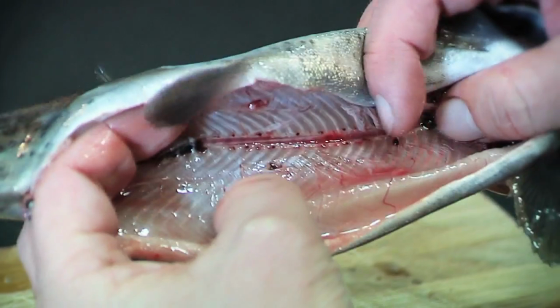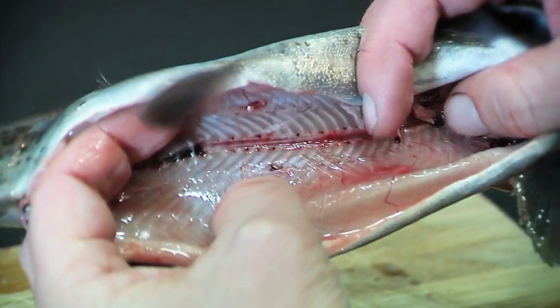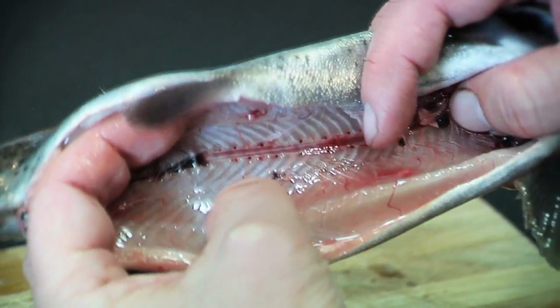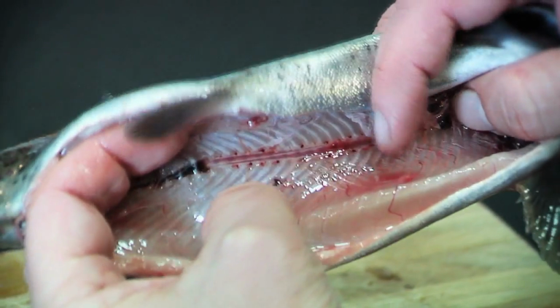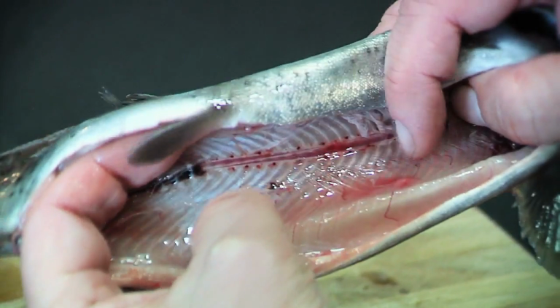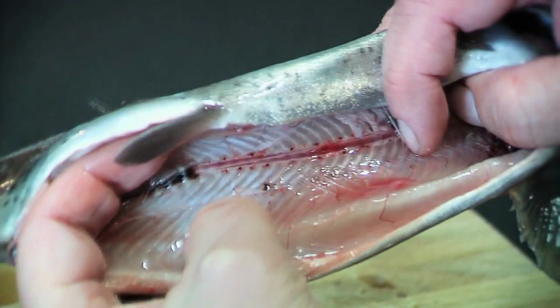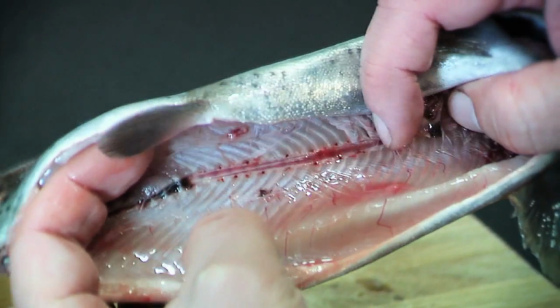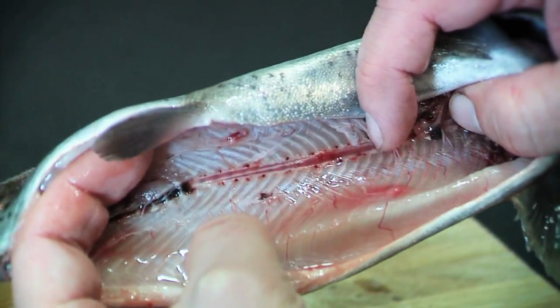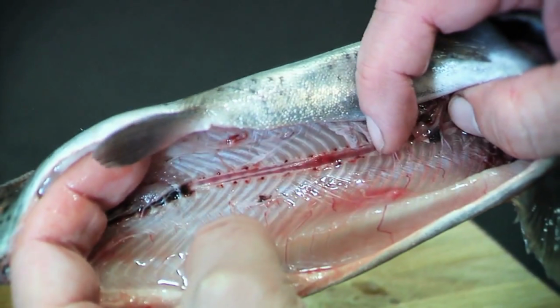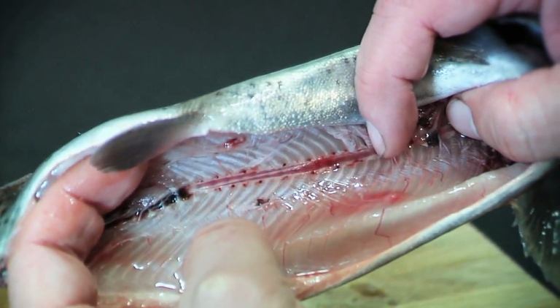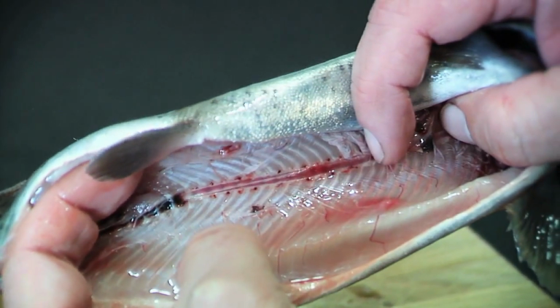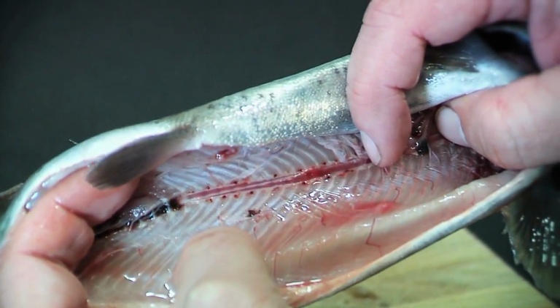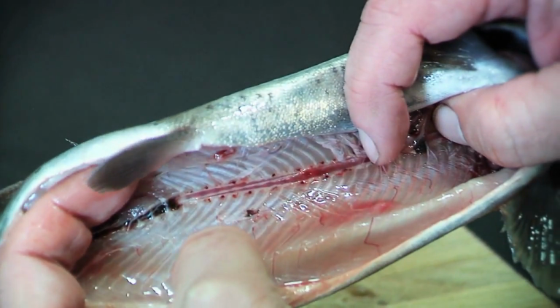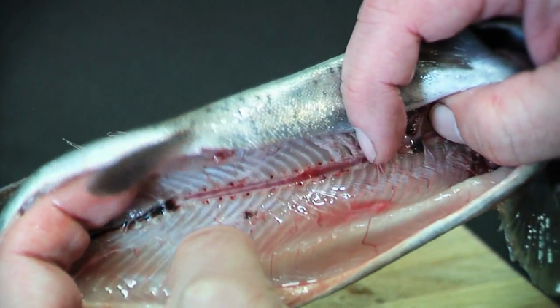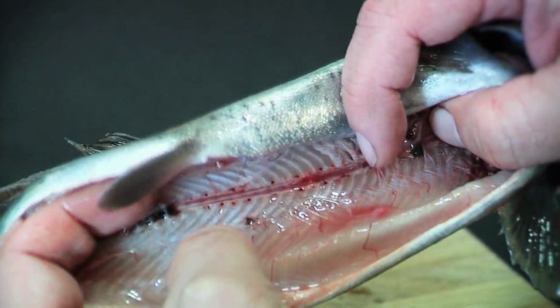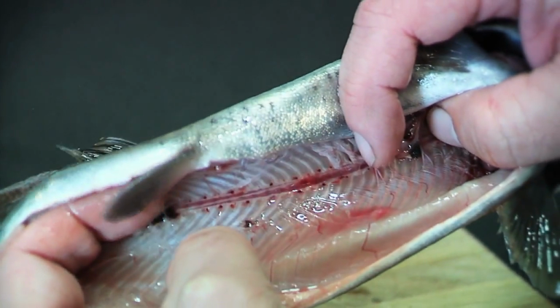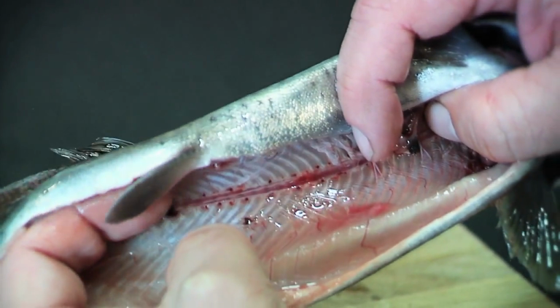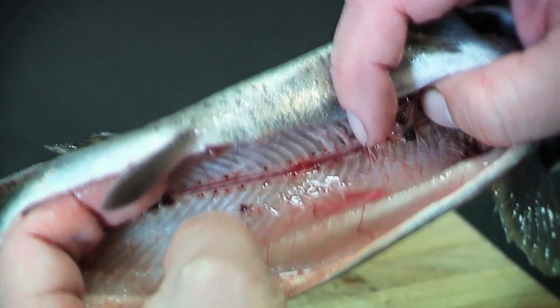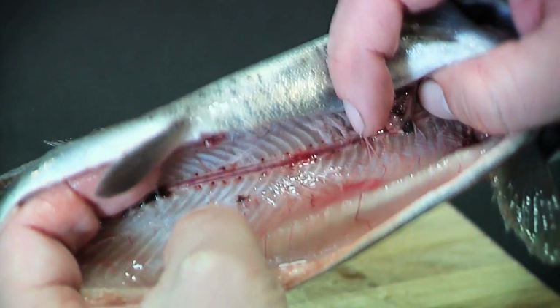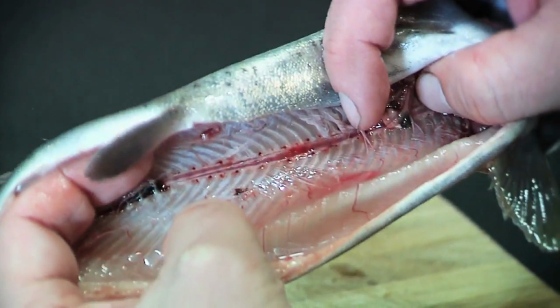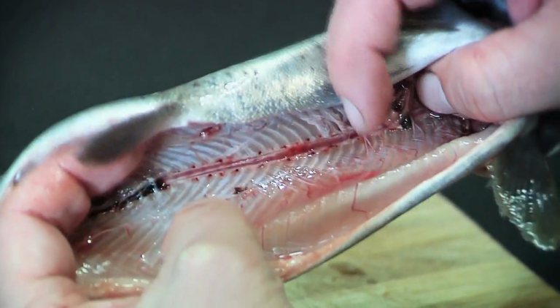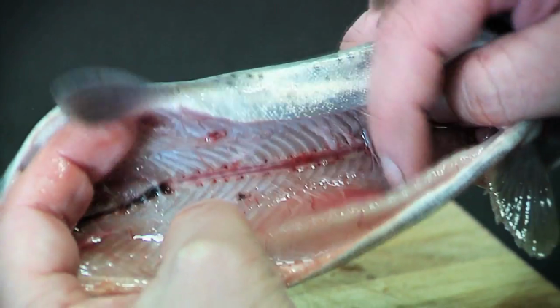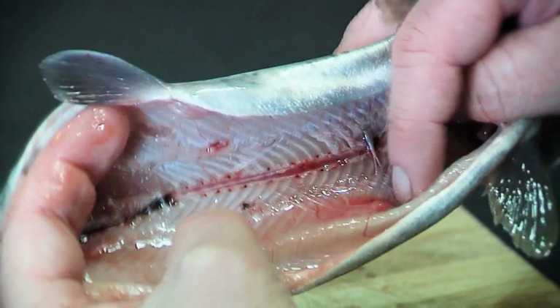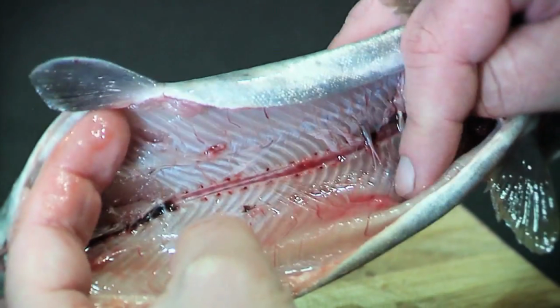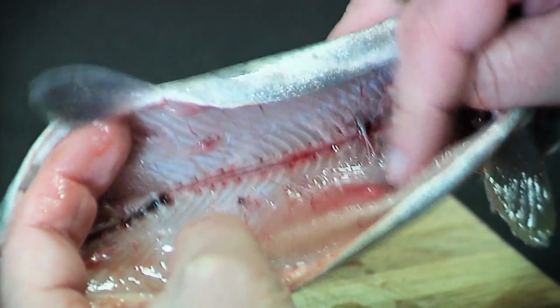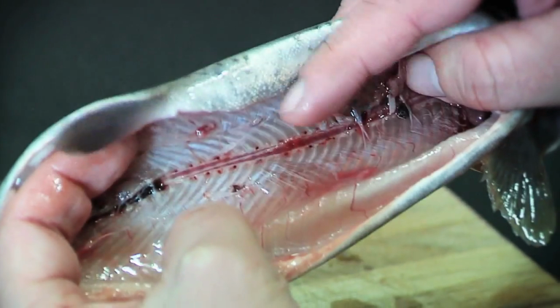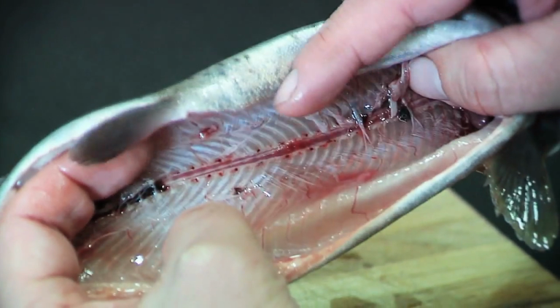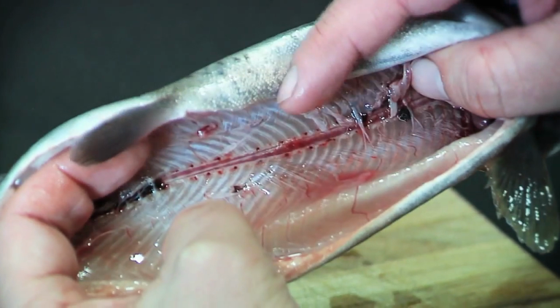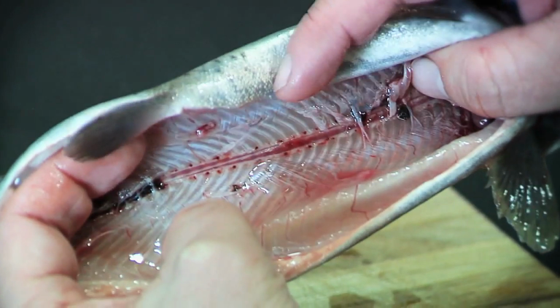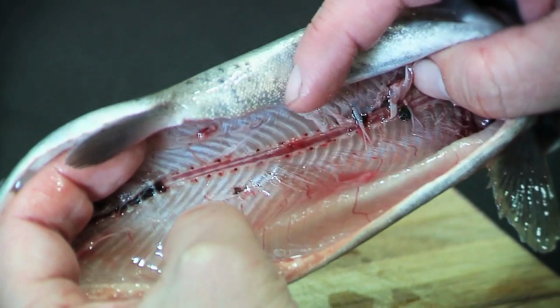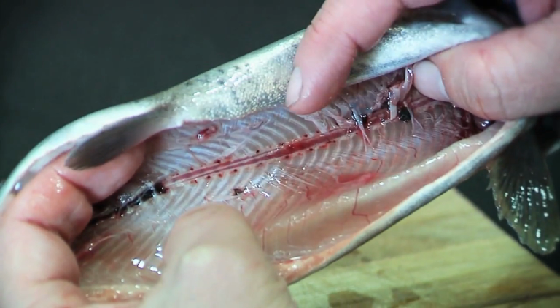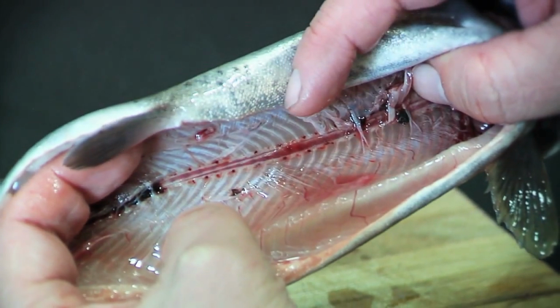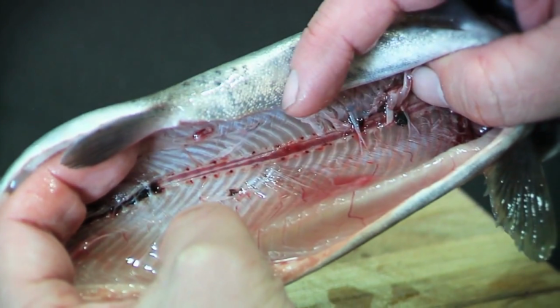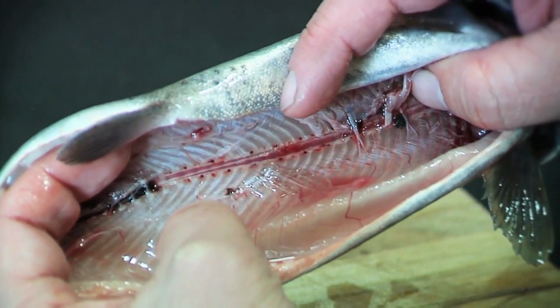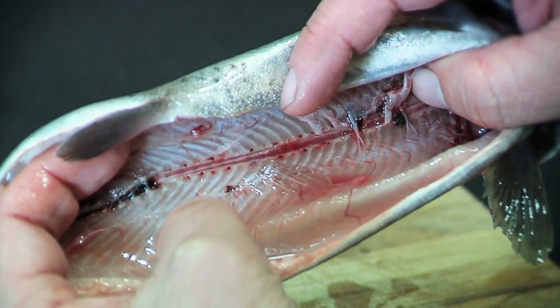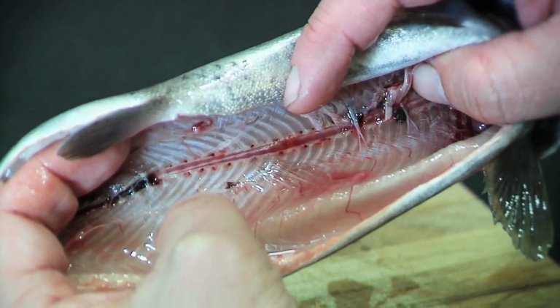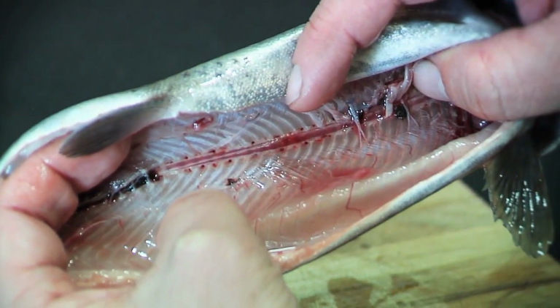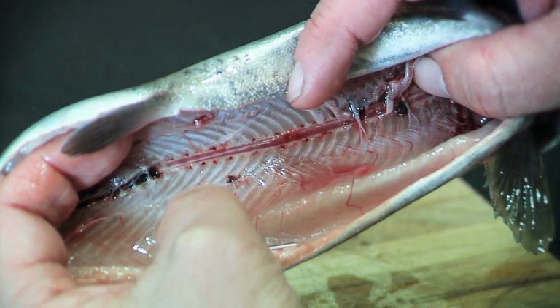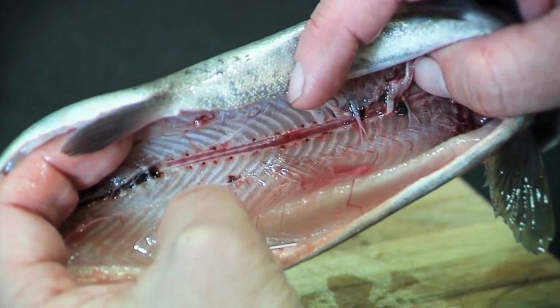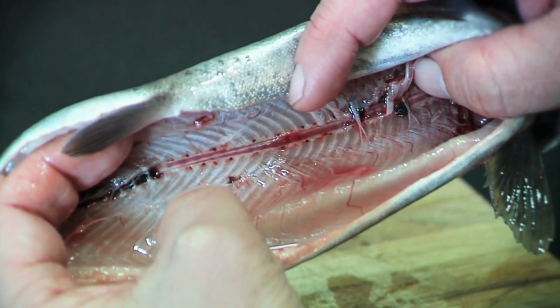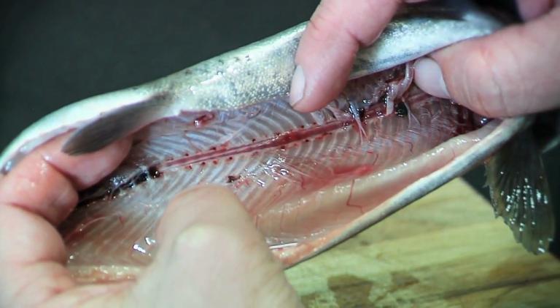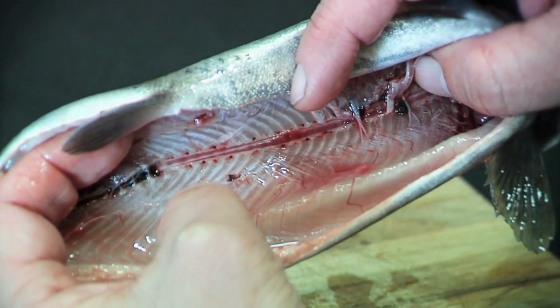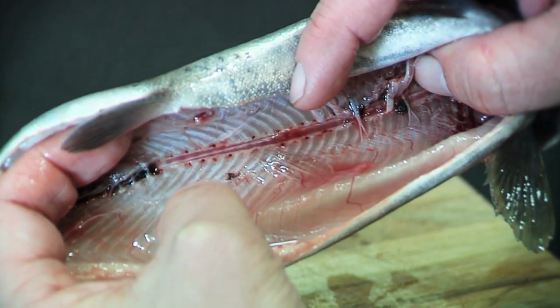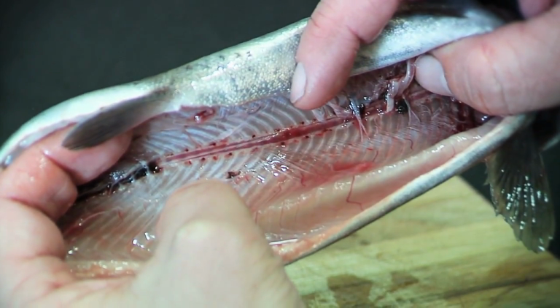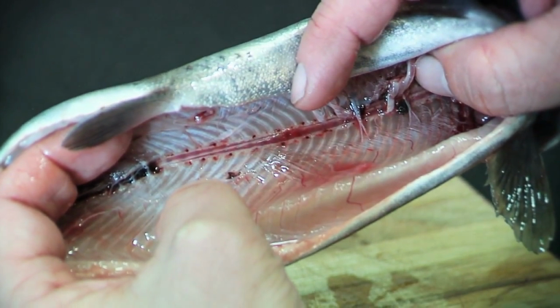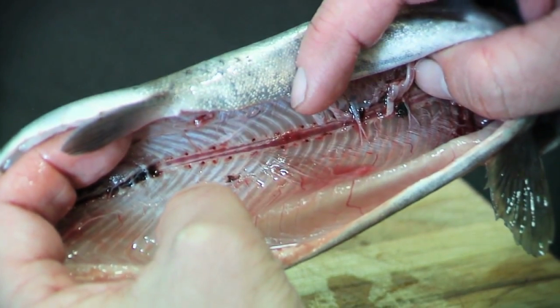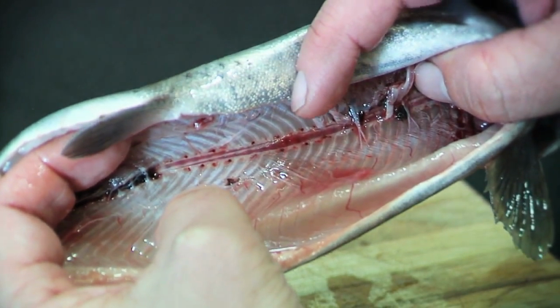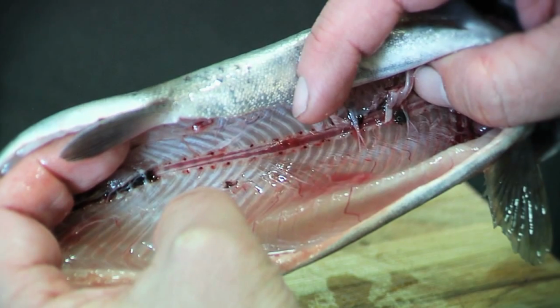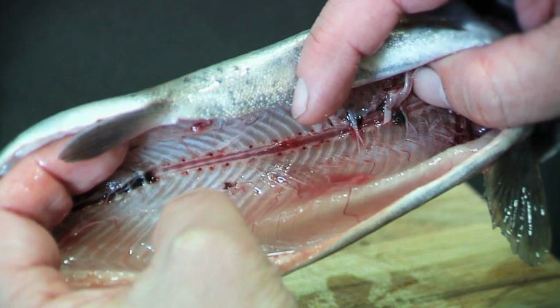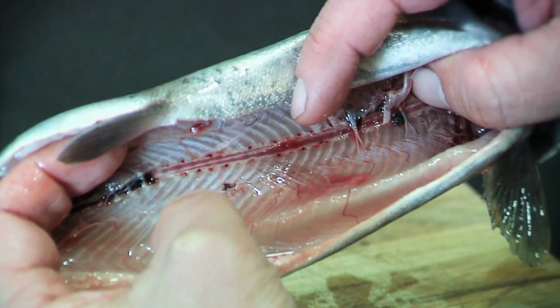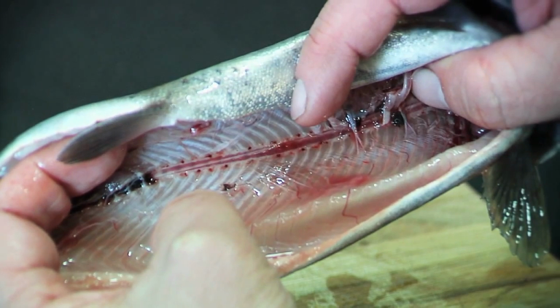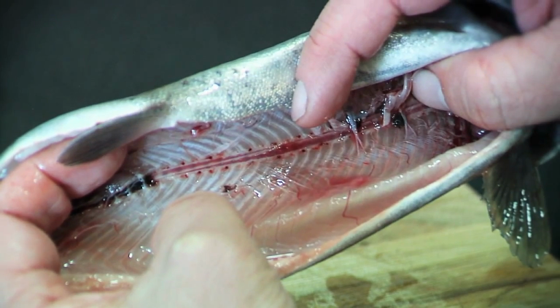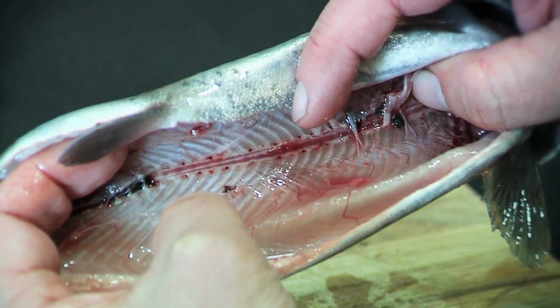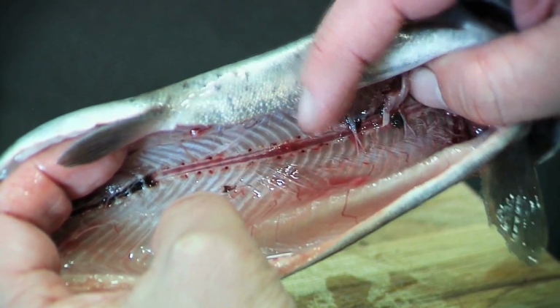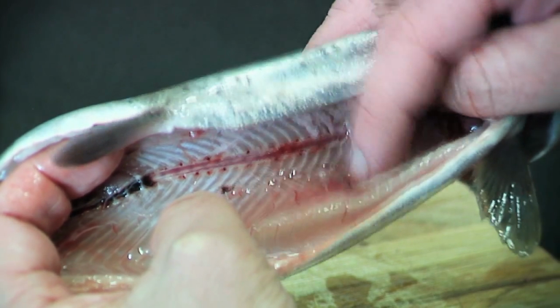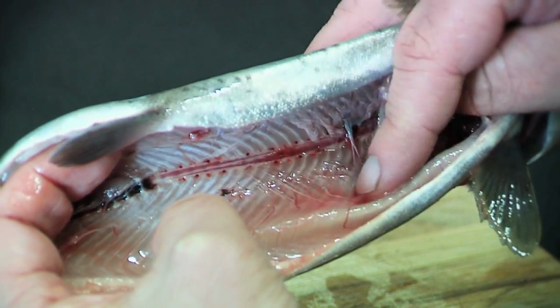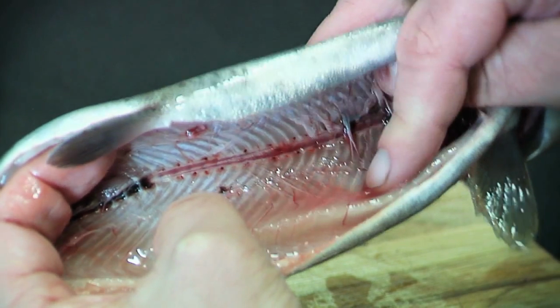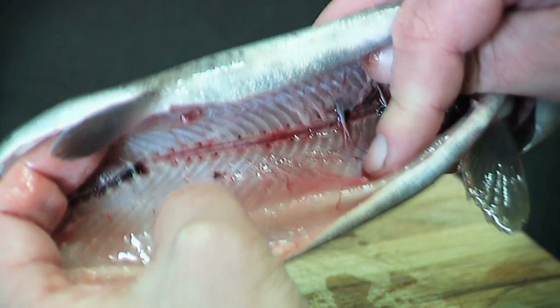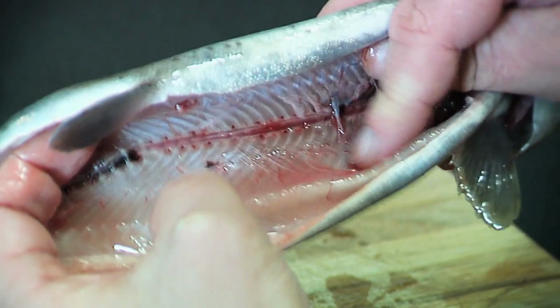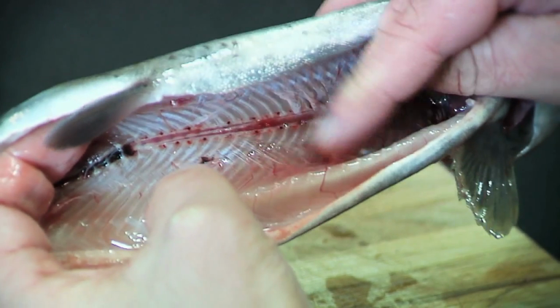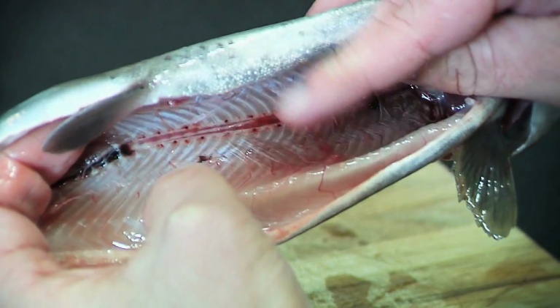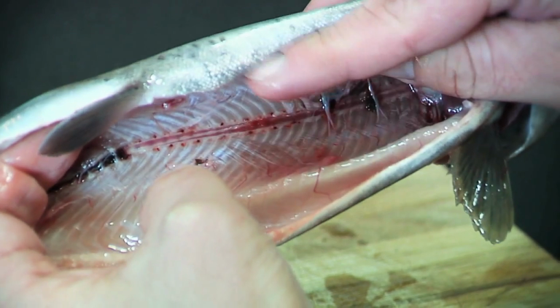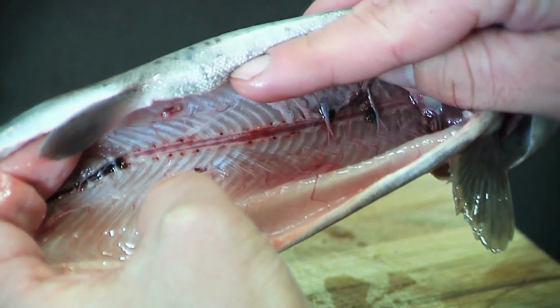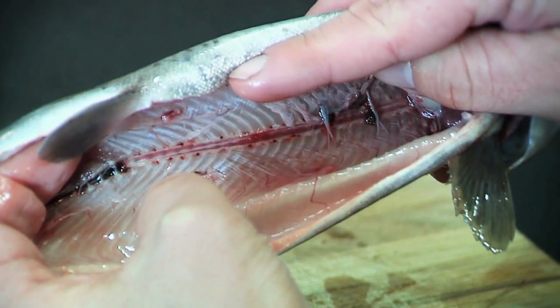You could fill the body cavity with herbs or lemon or garlic — lots of things you can do to make that a tasty trout.